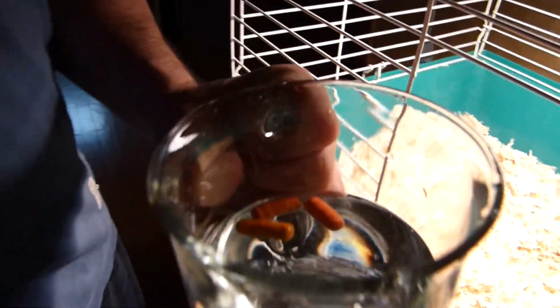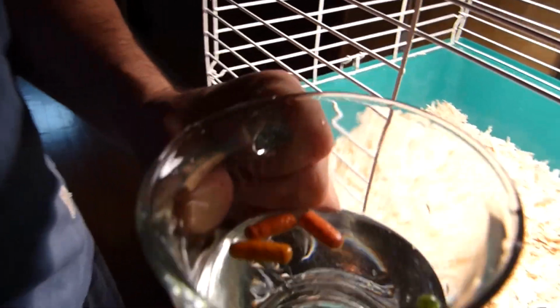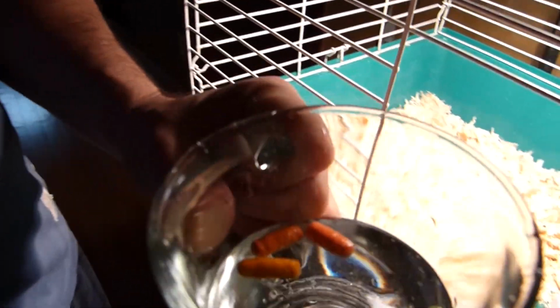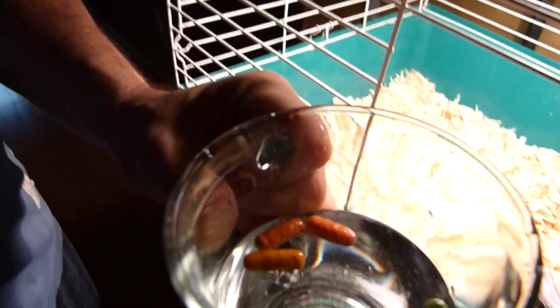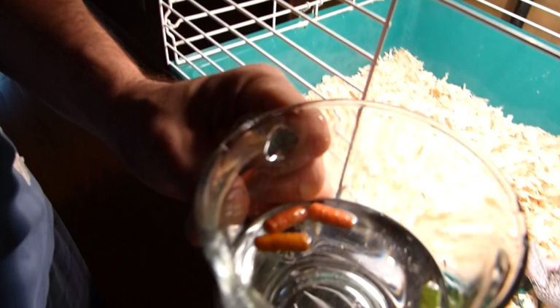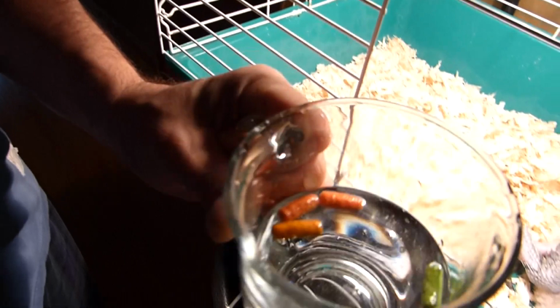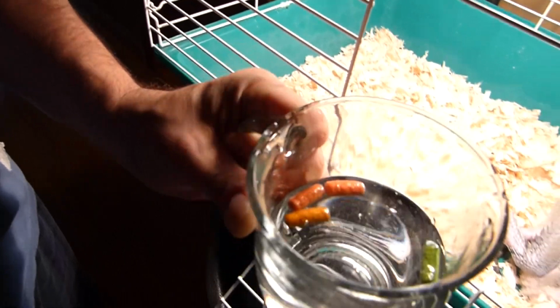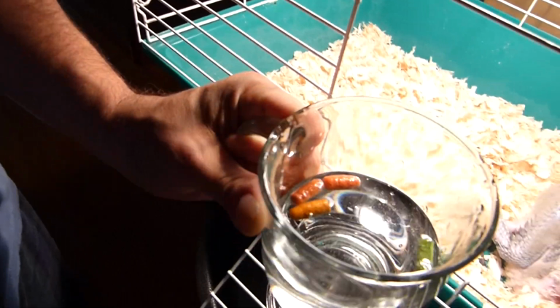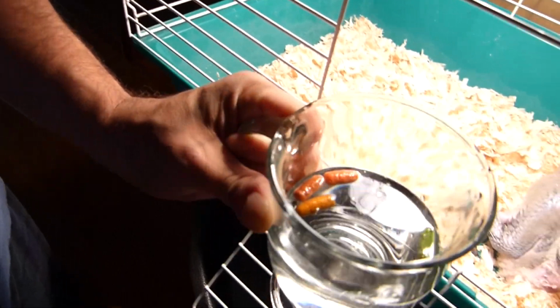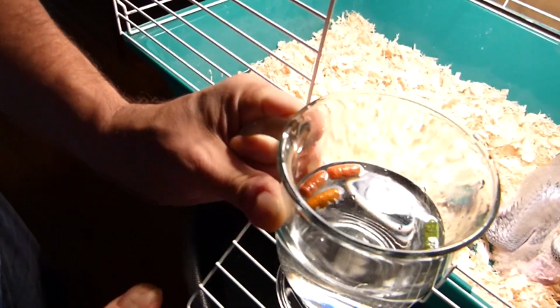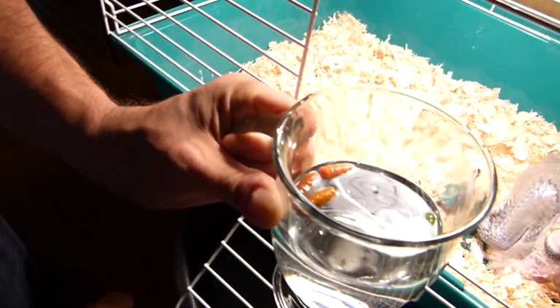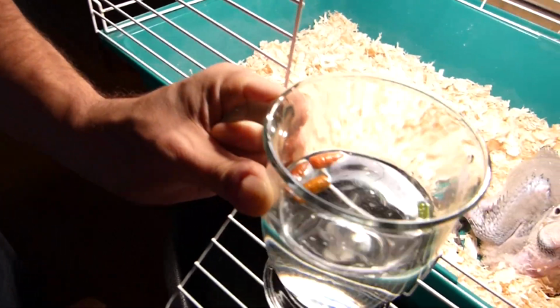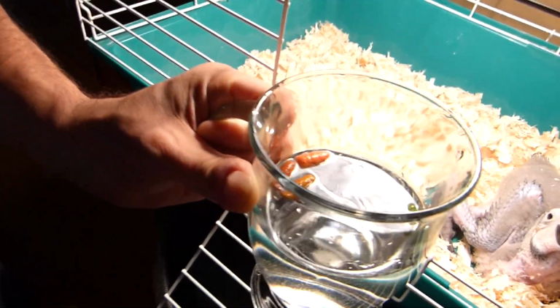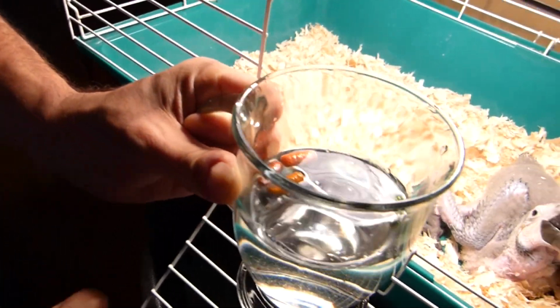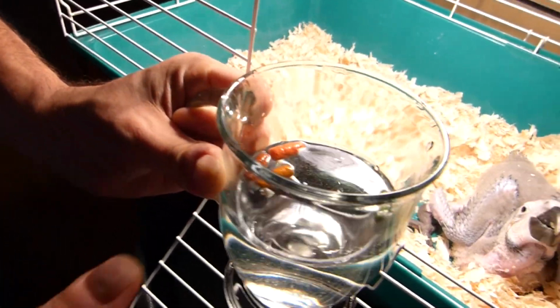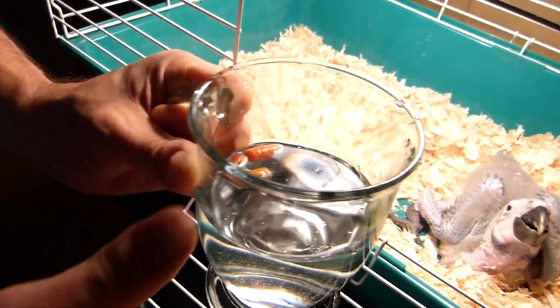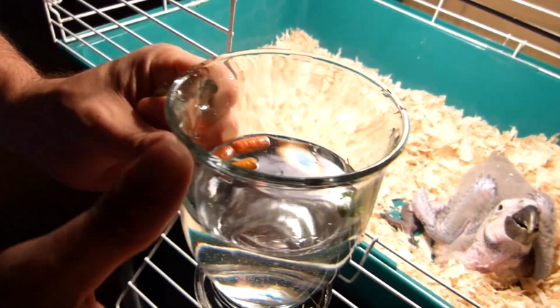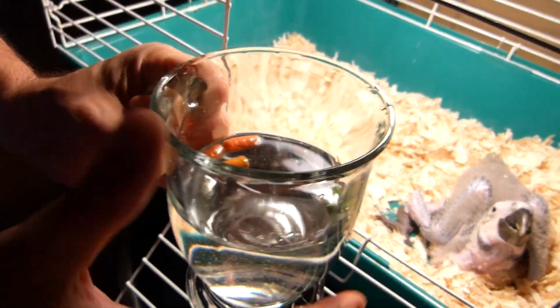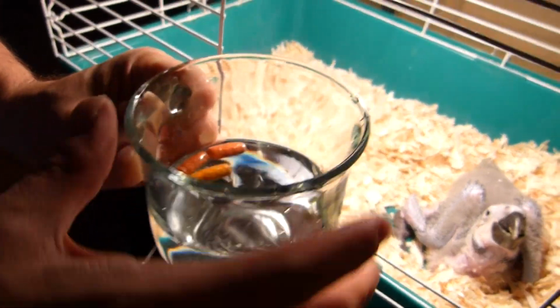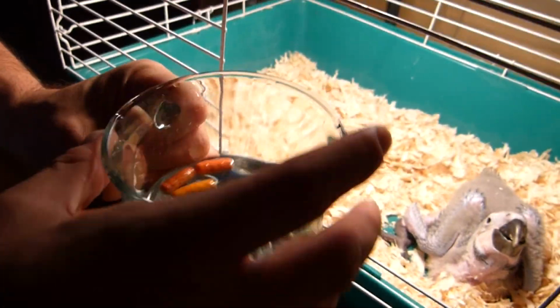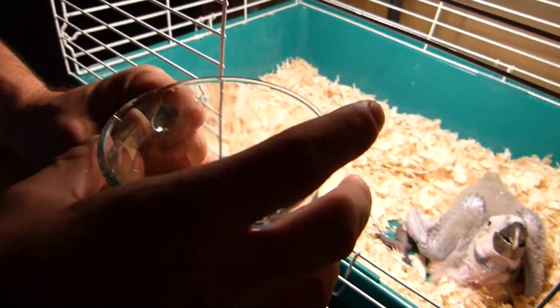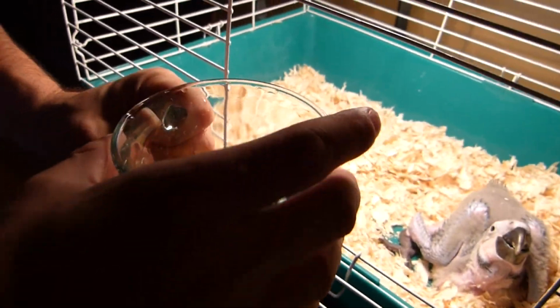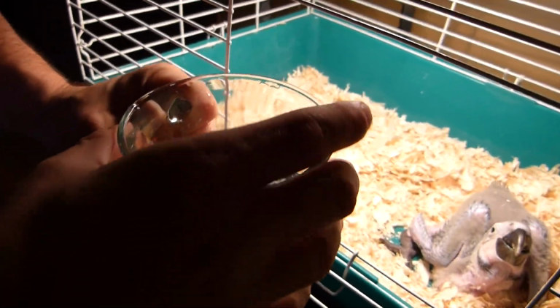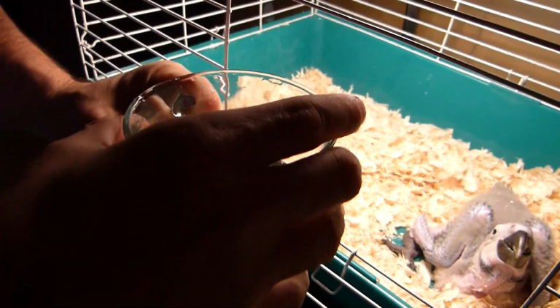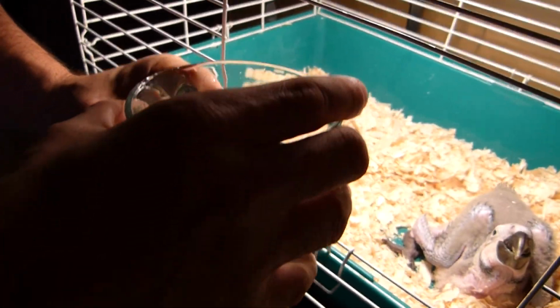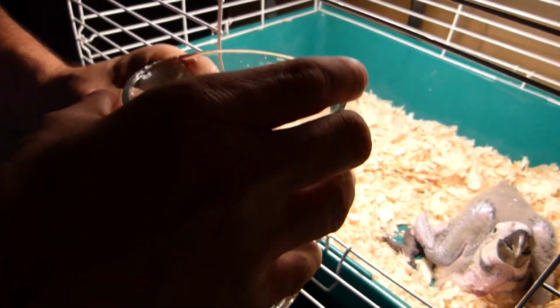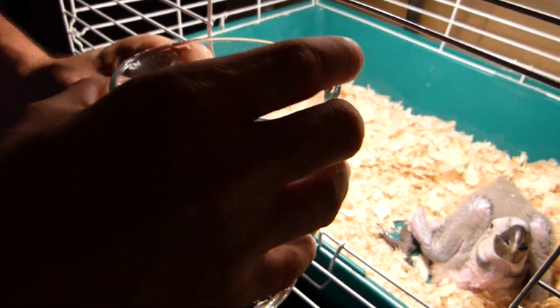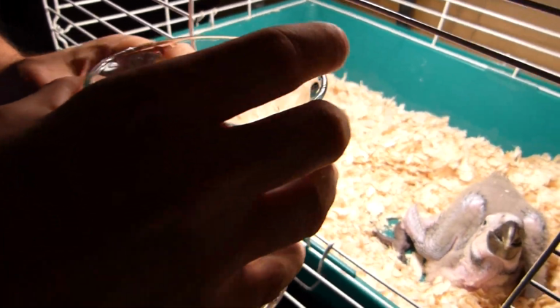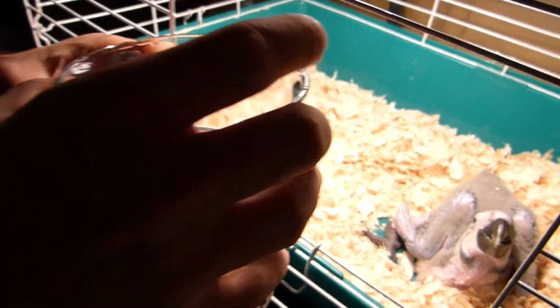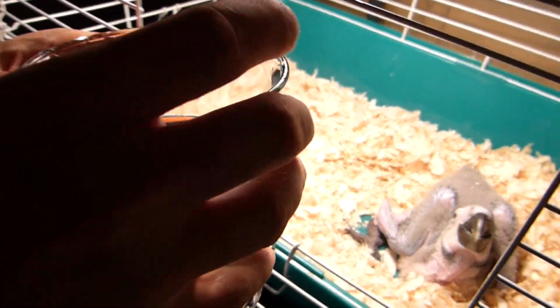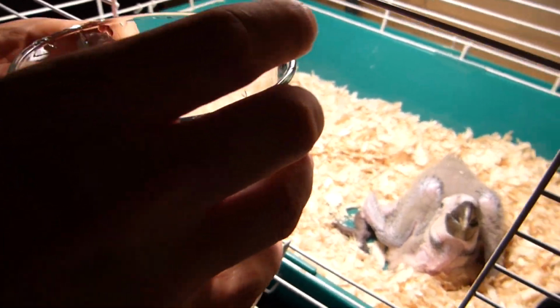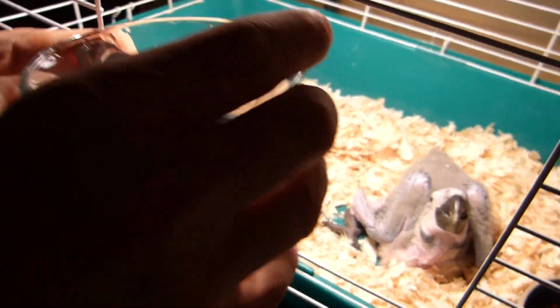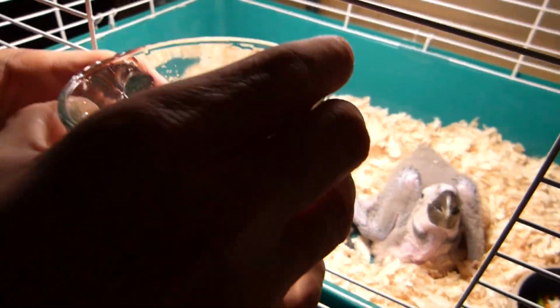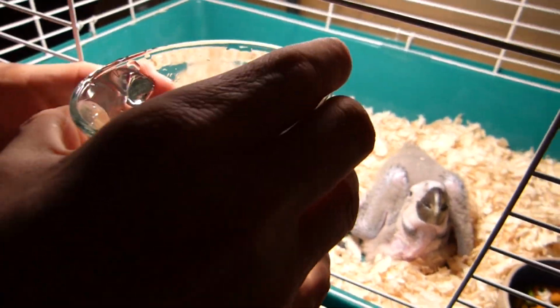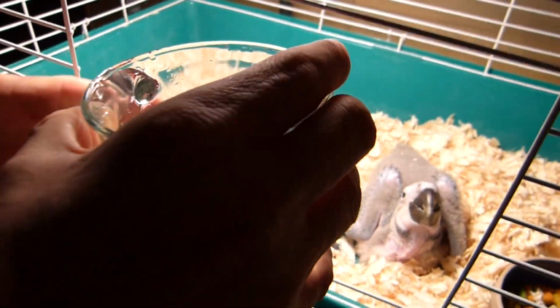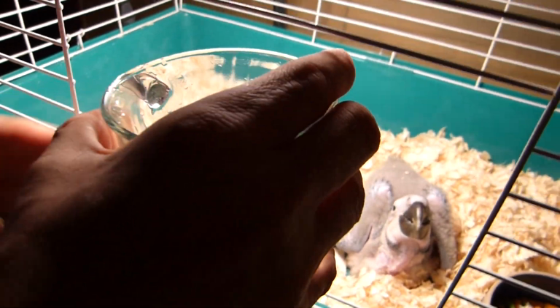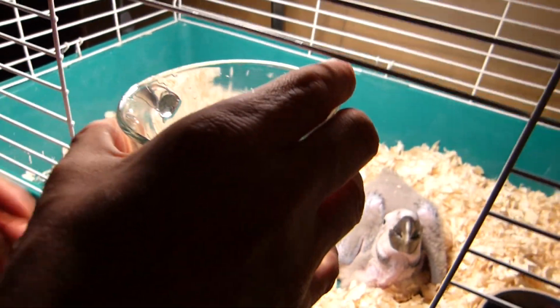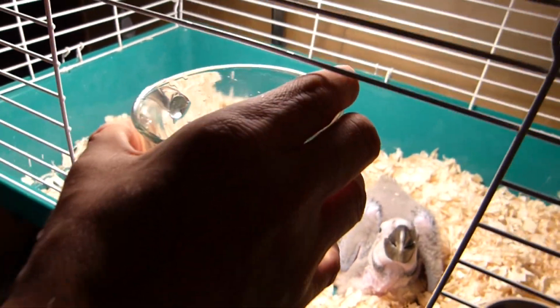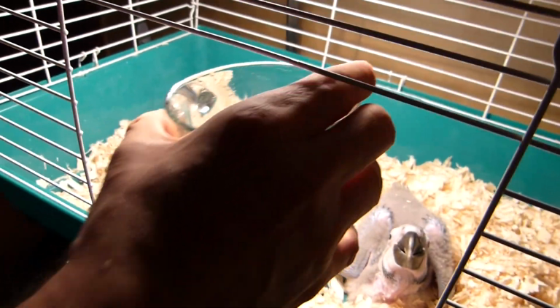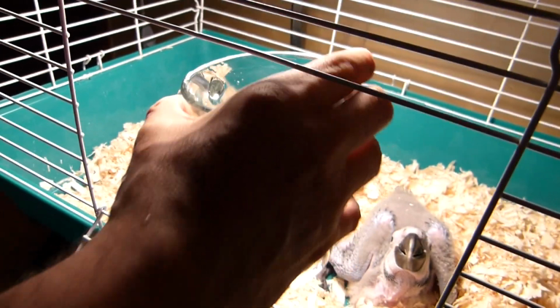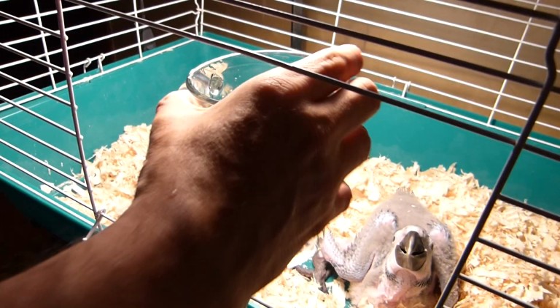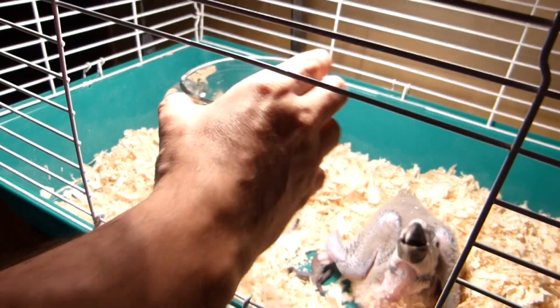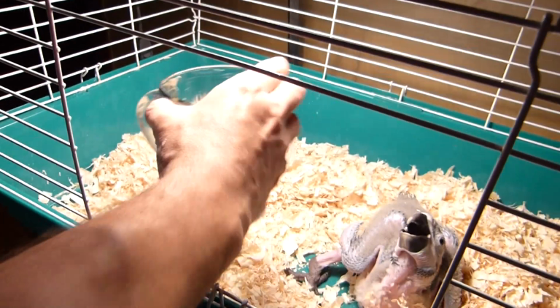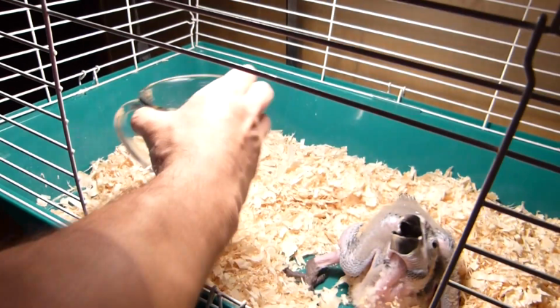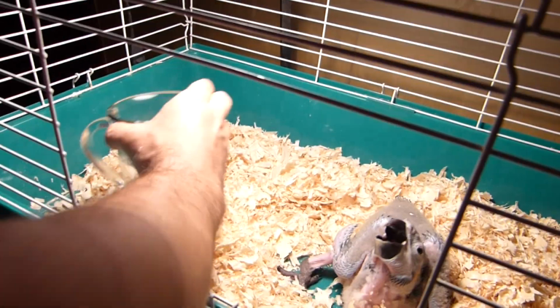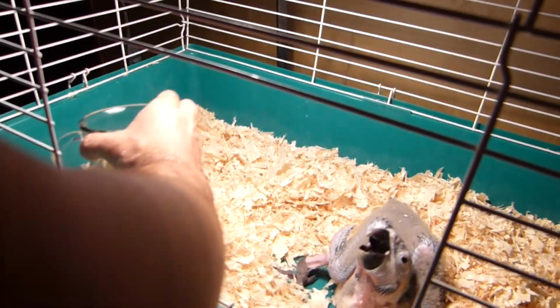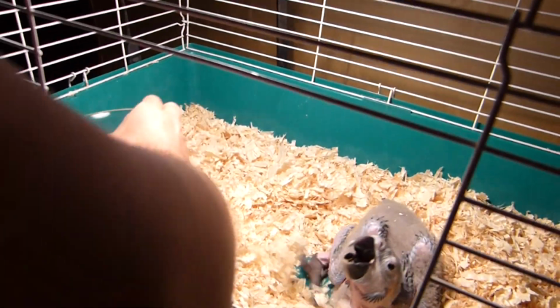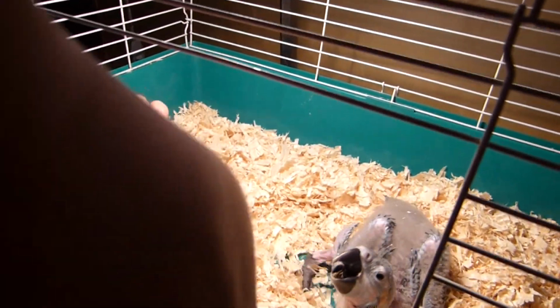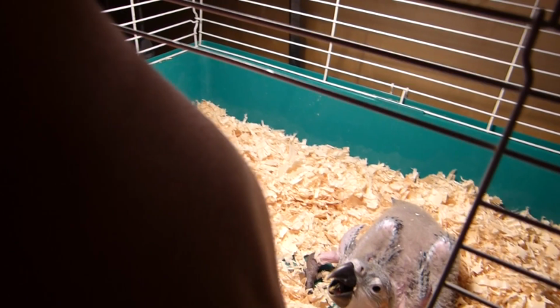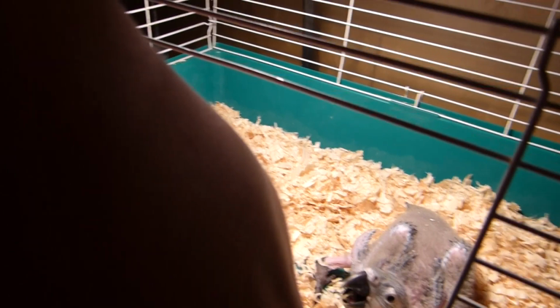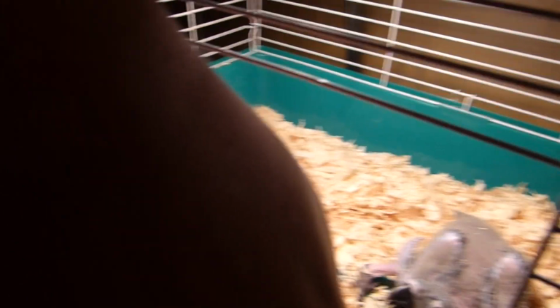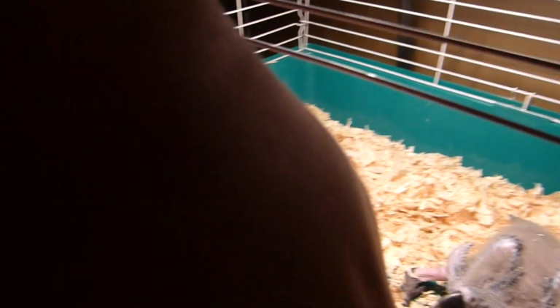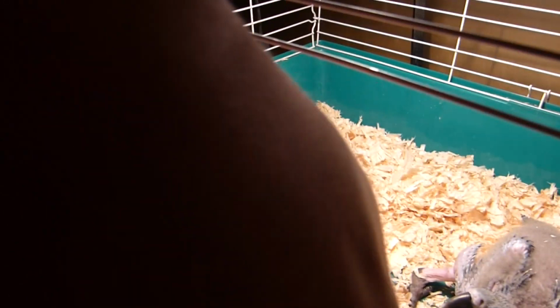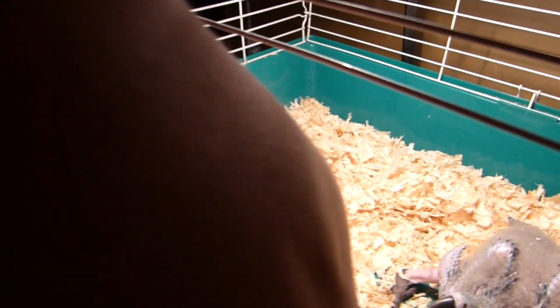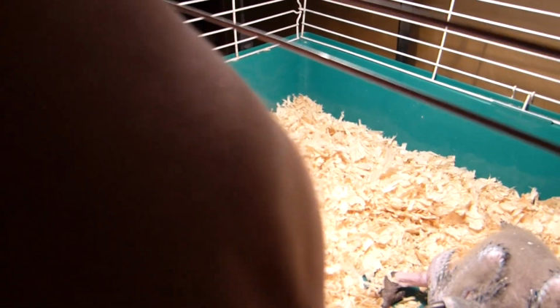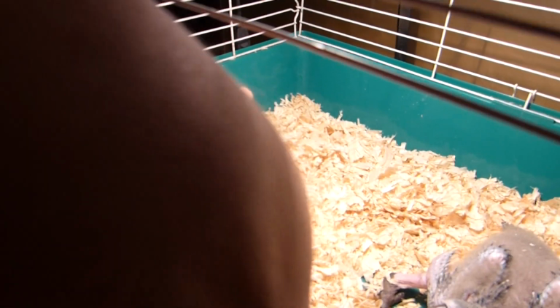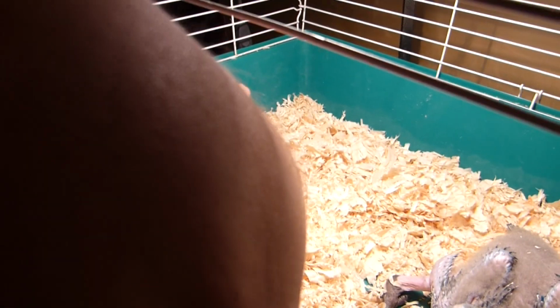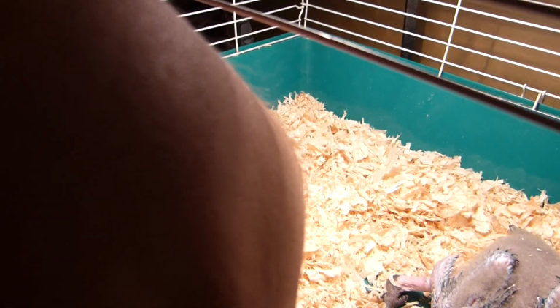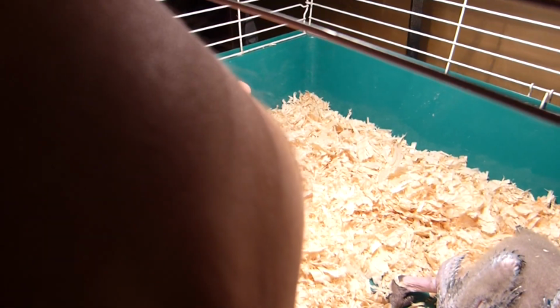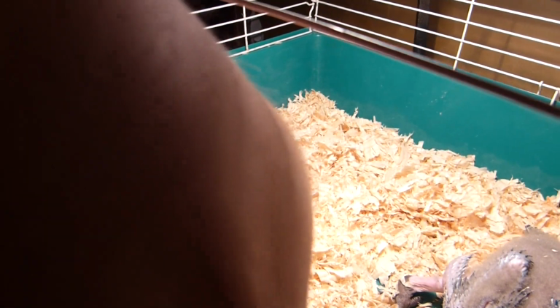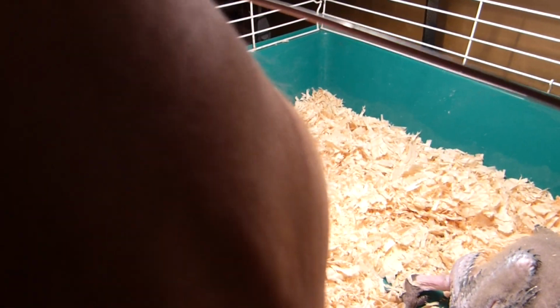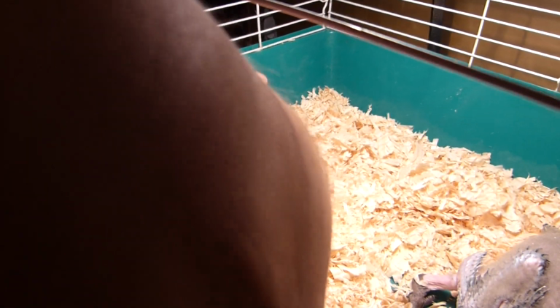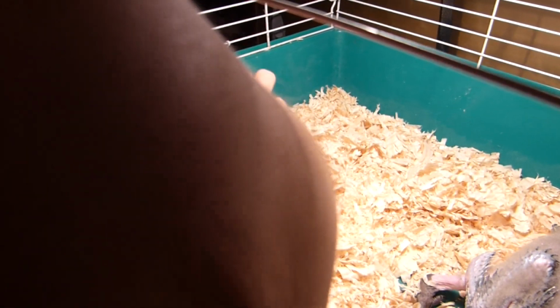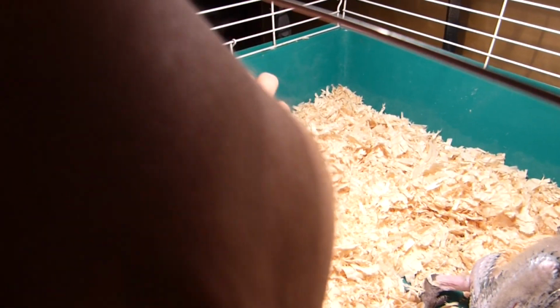First you put the pellets into hot water. Then you put the cup in the cage.